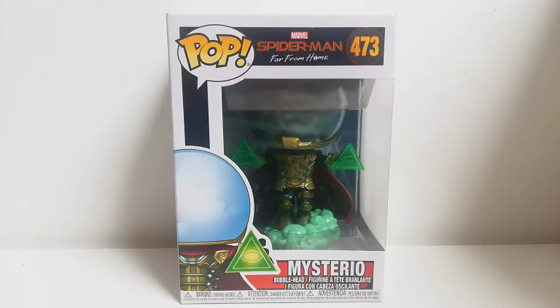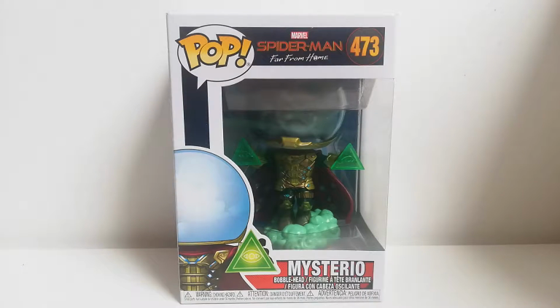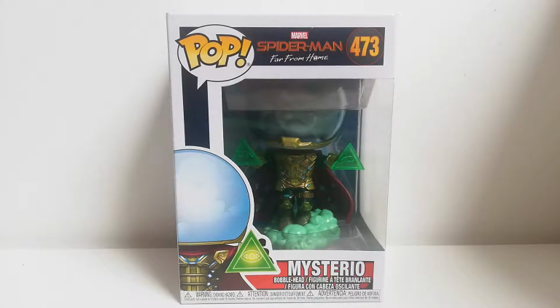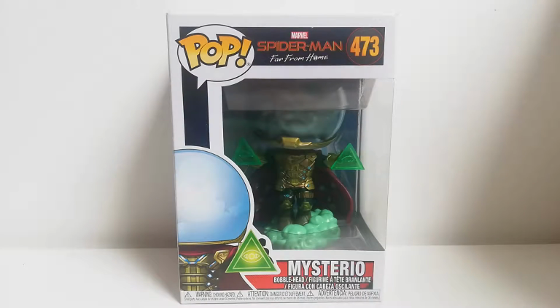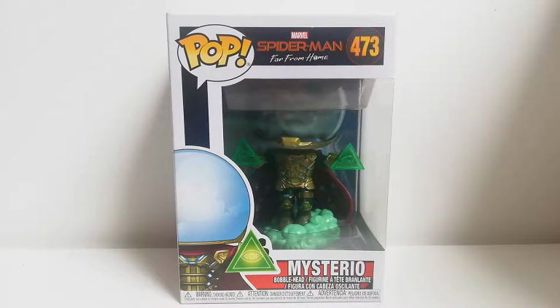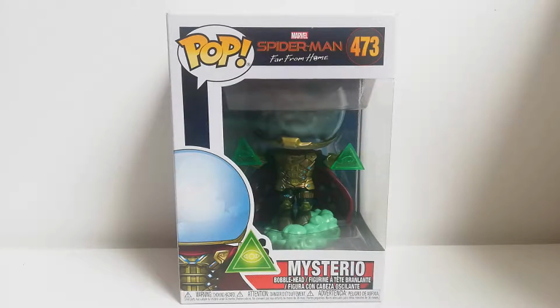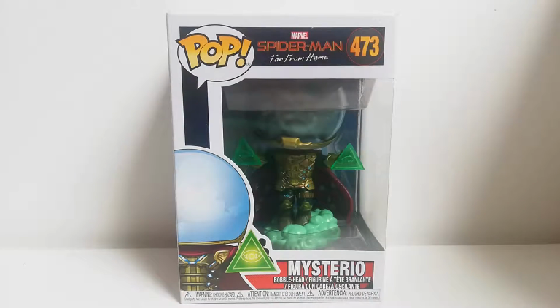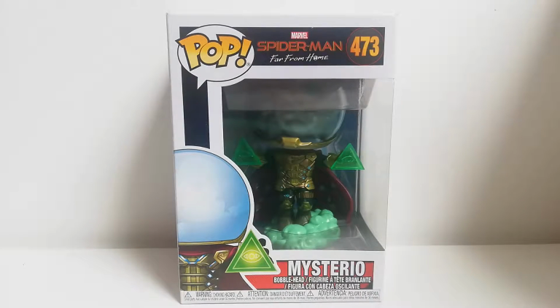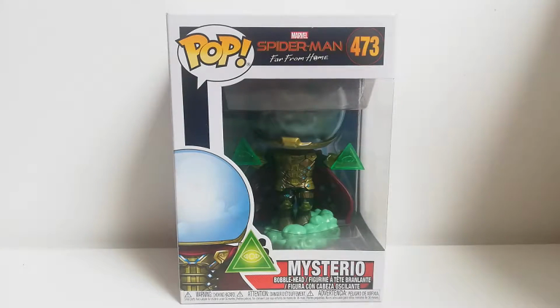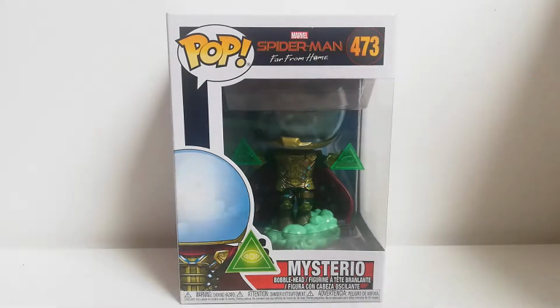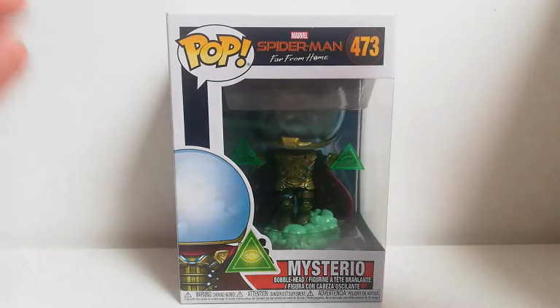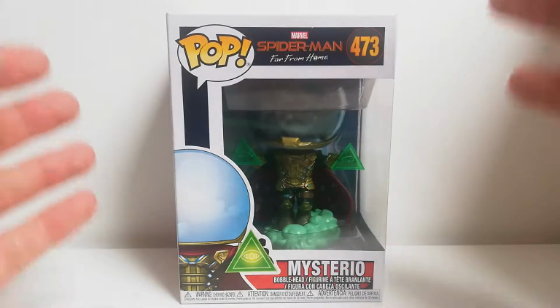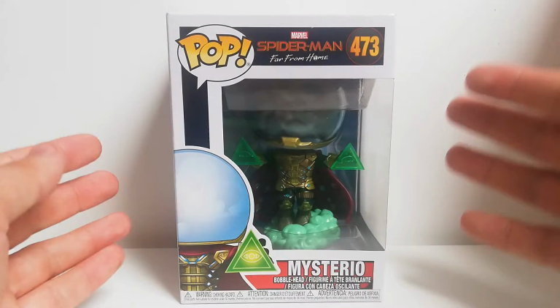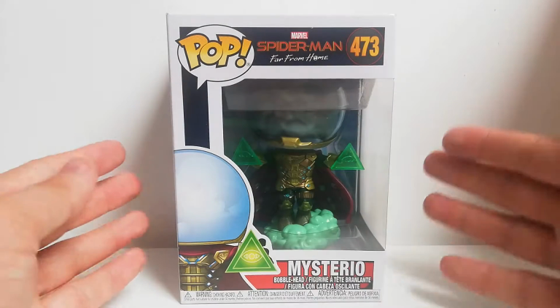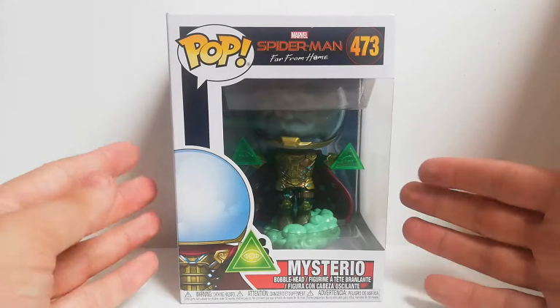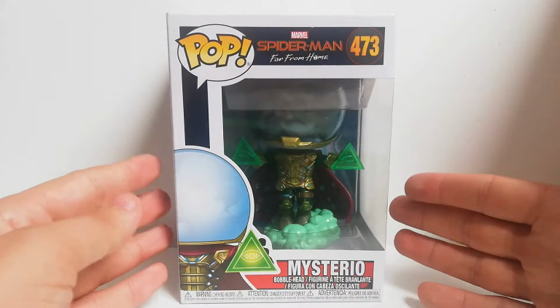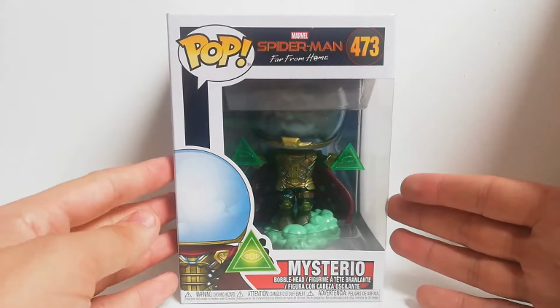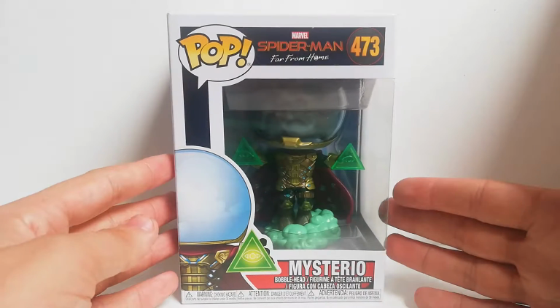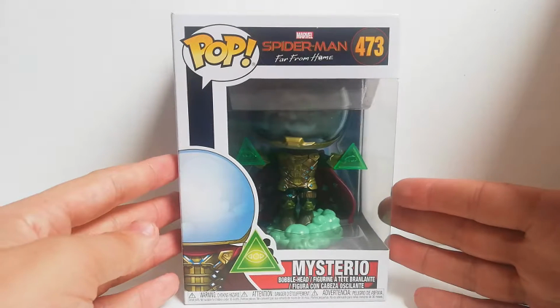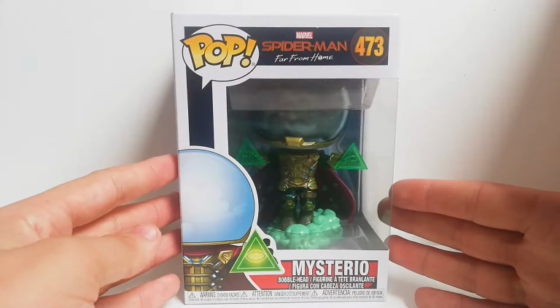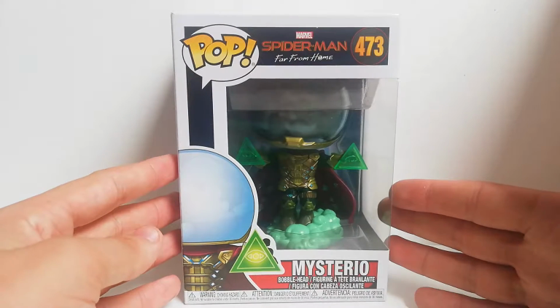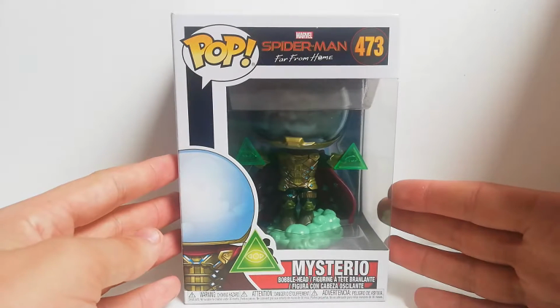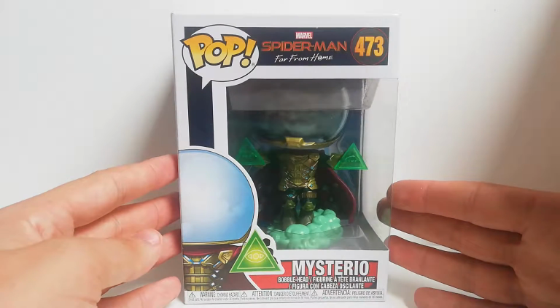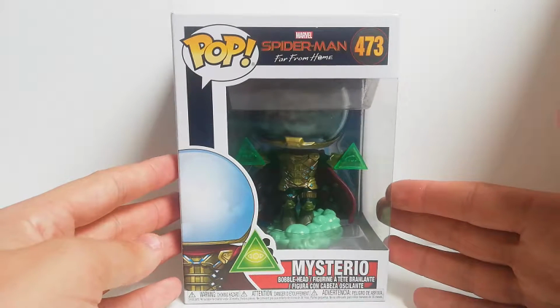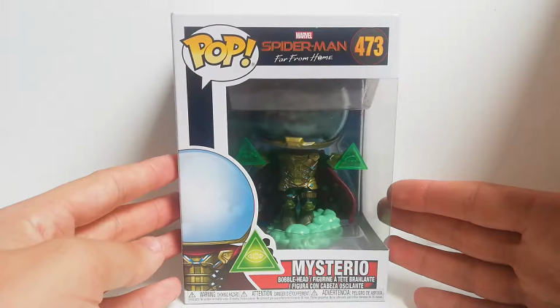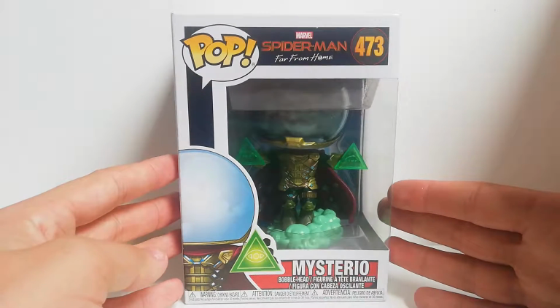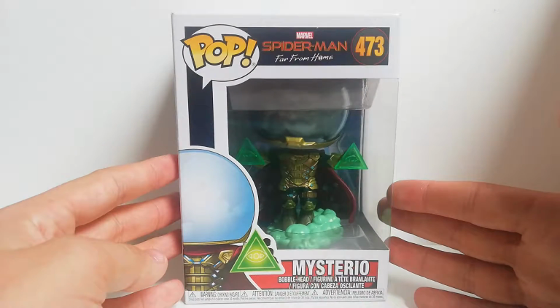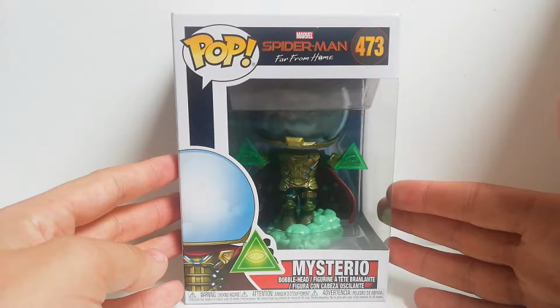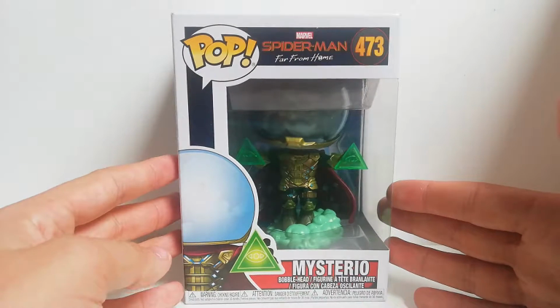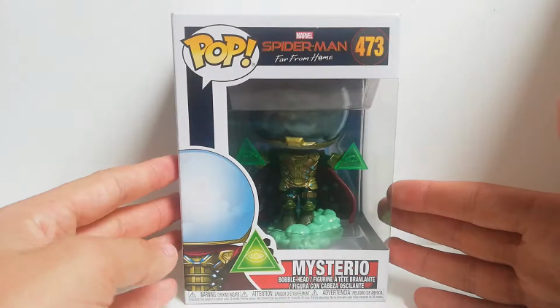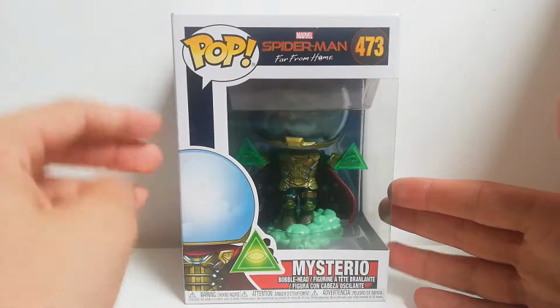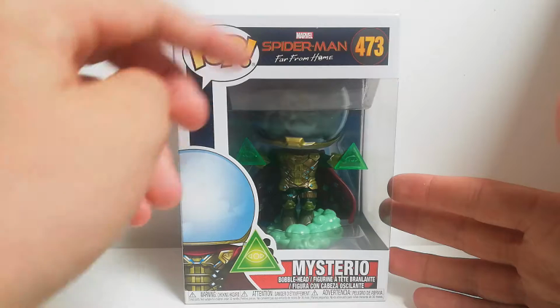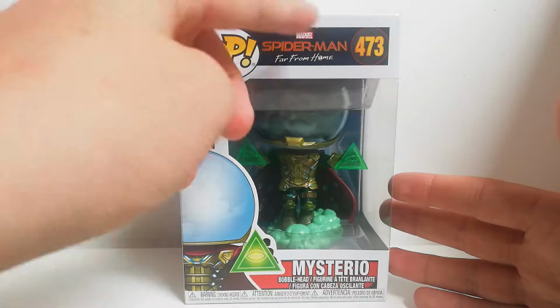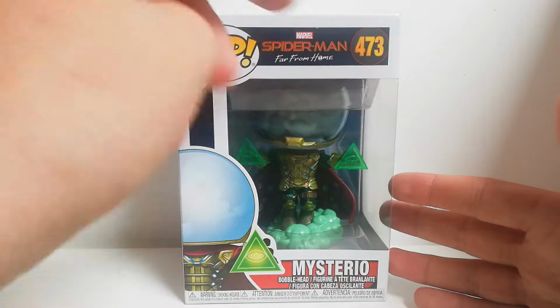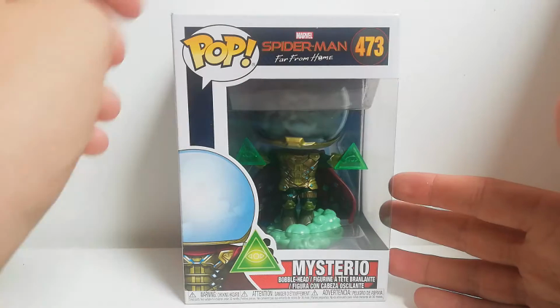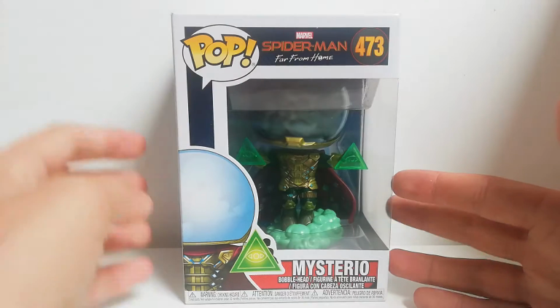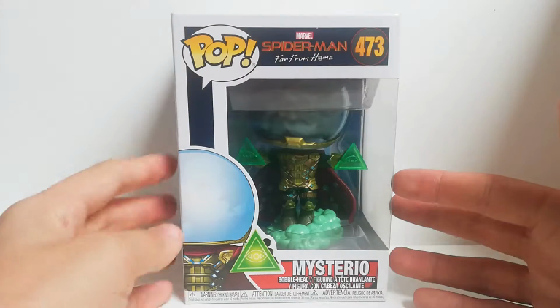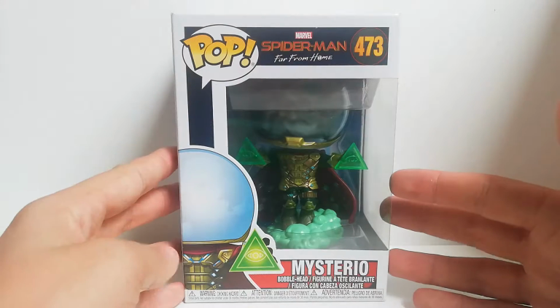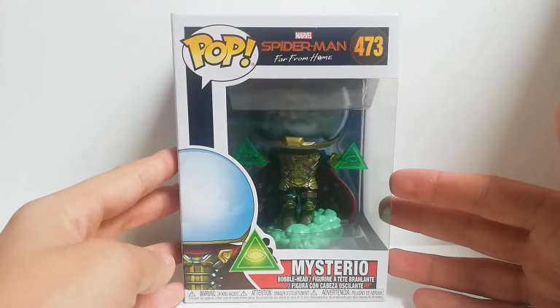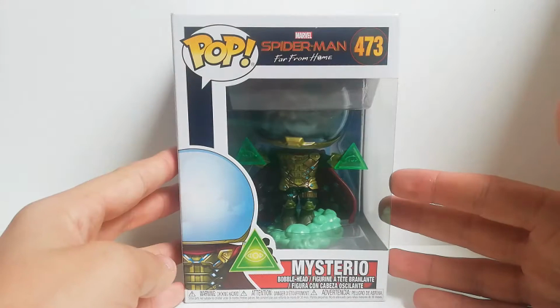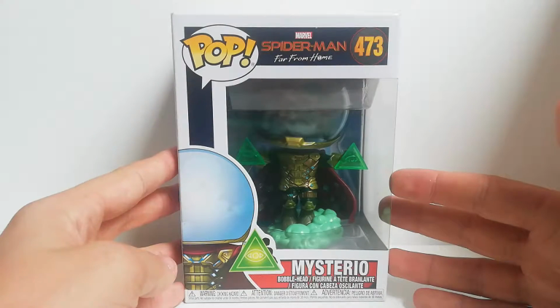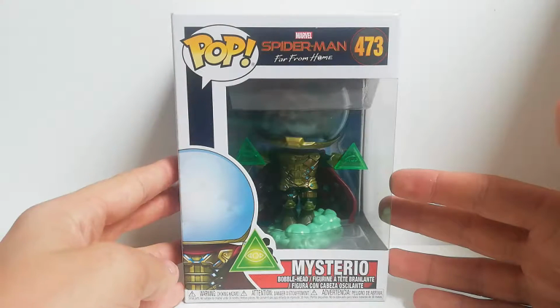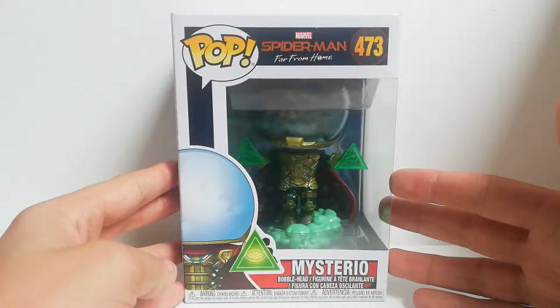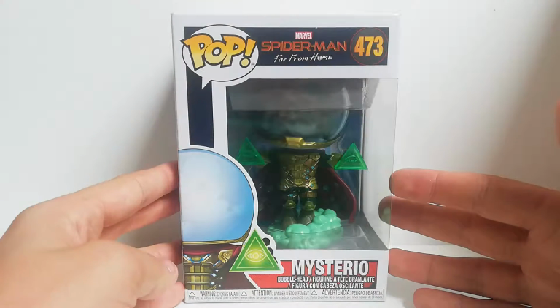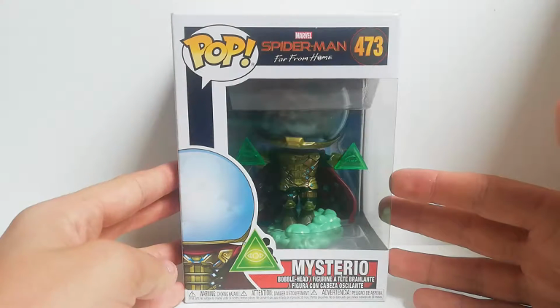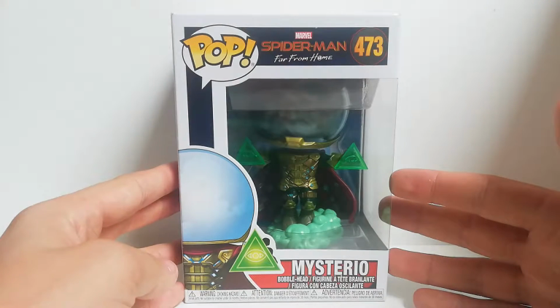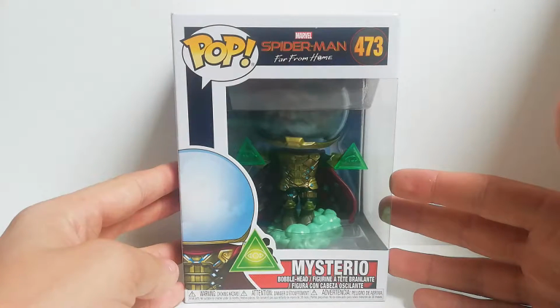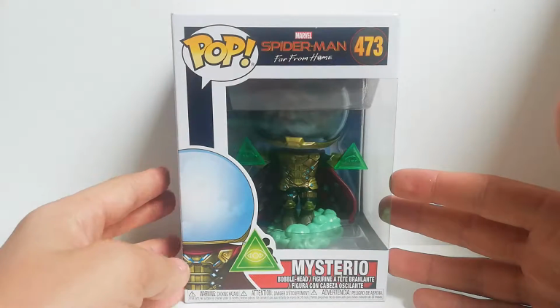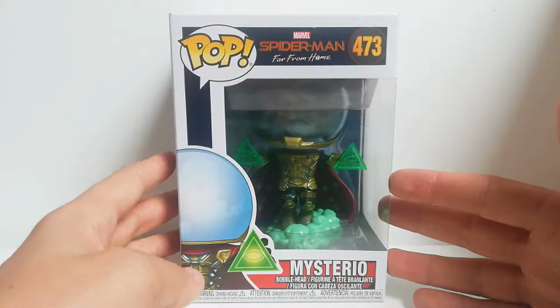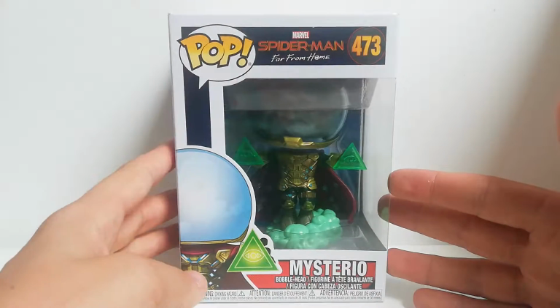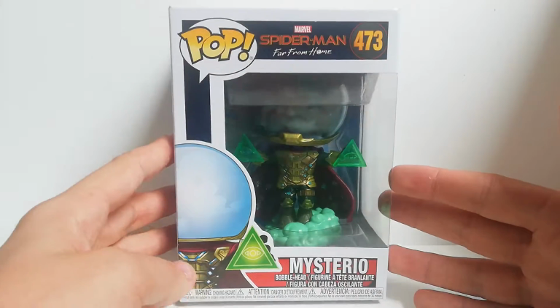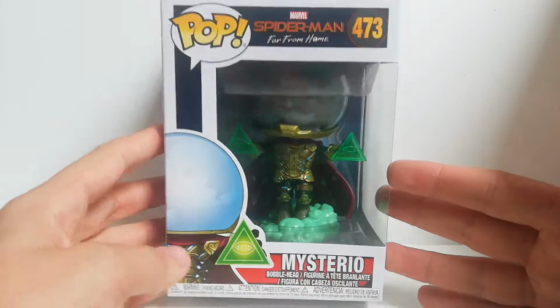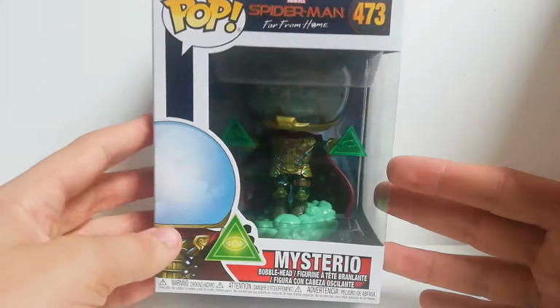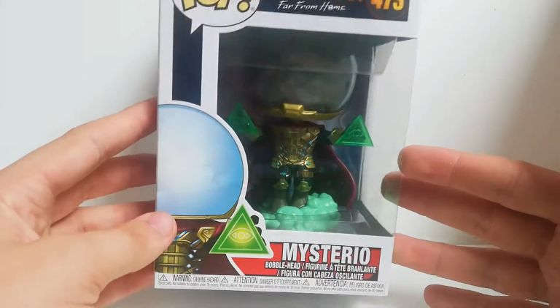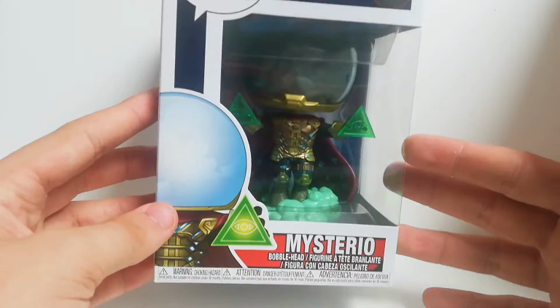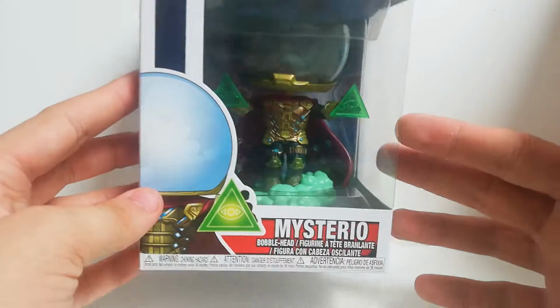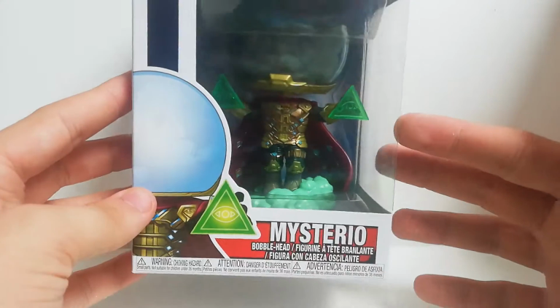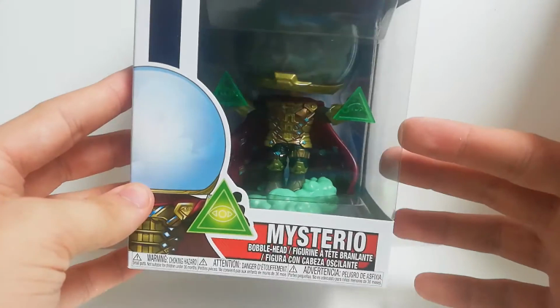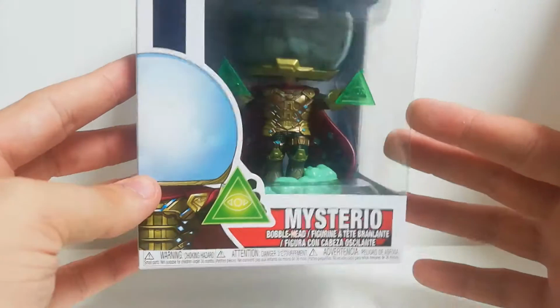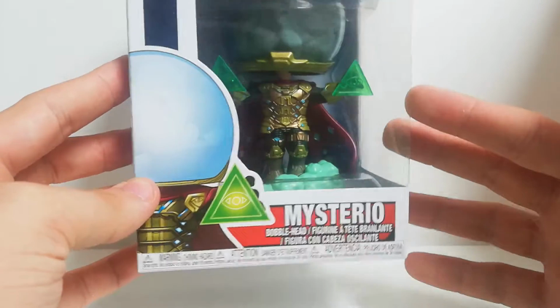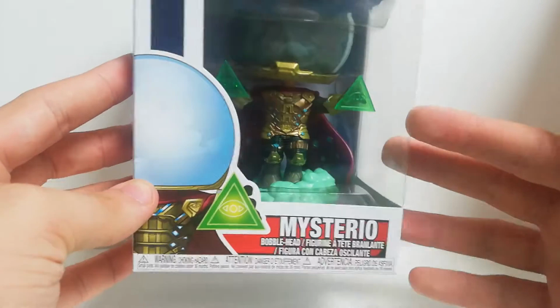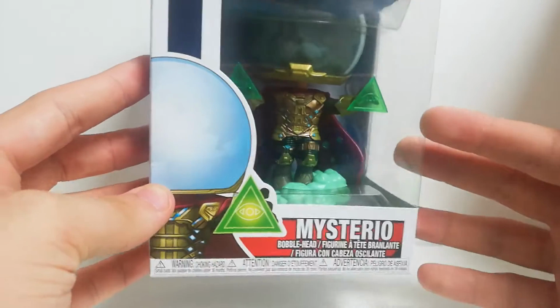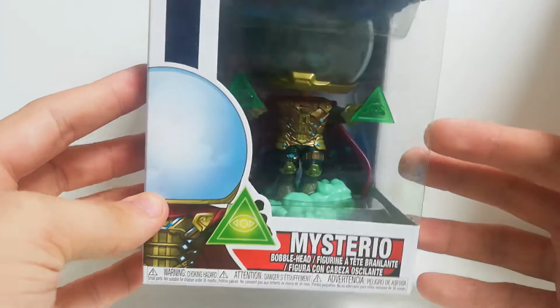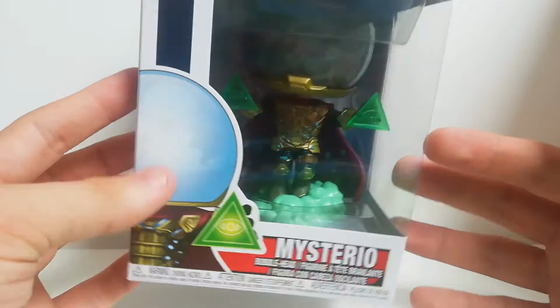What is that guys? Welcome back to another video, and today we have Marvel's Spider-Man: Far From Home Mysterio.